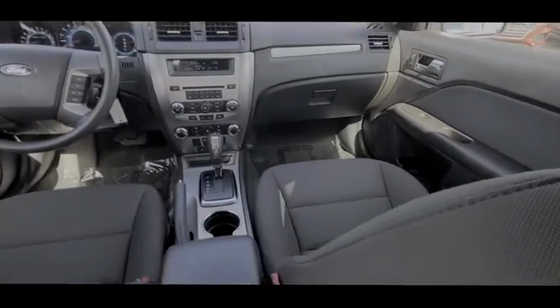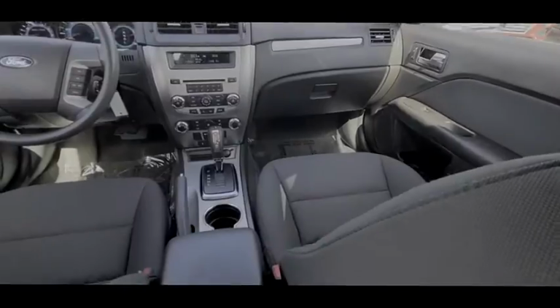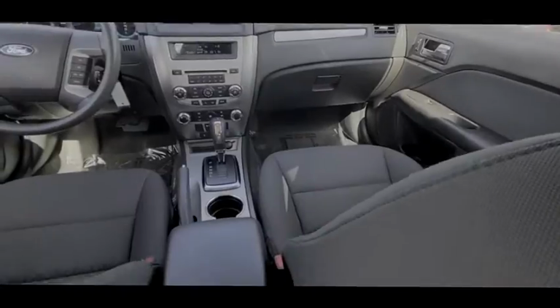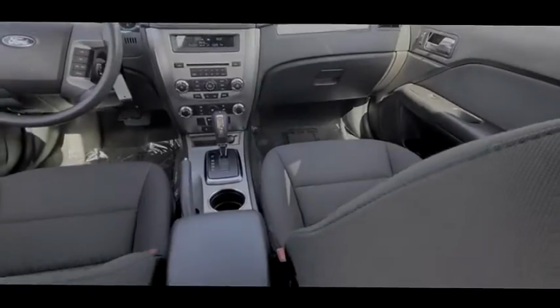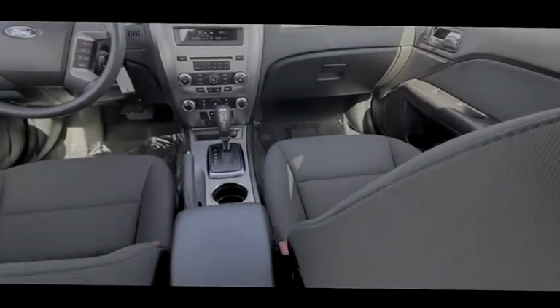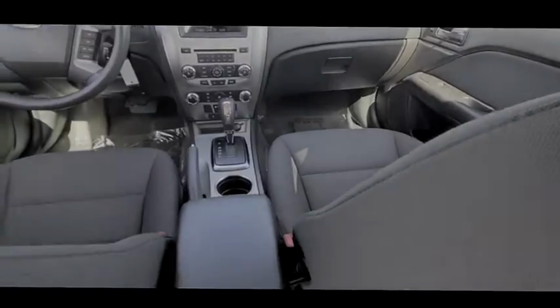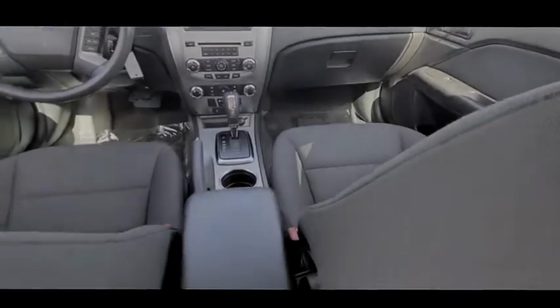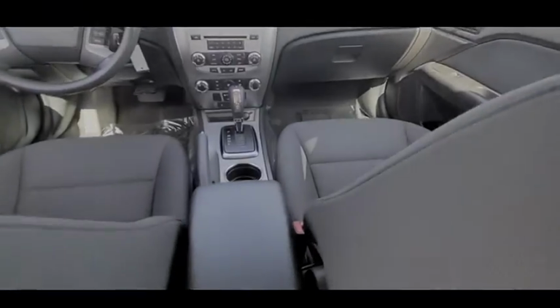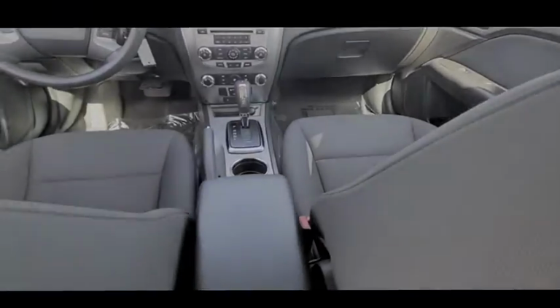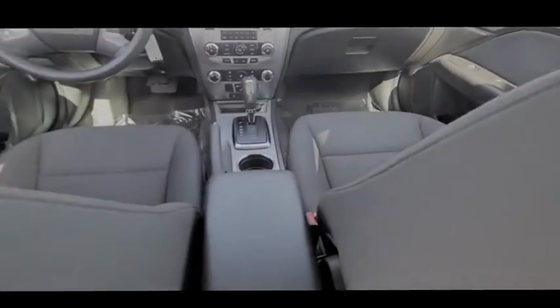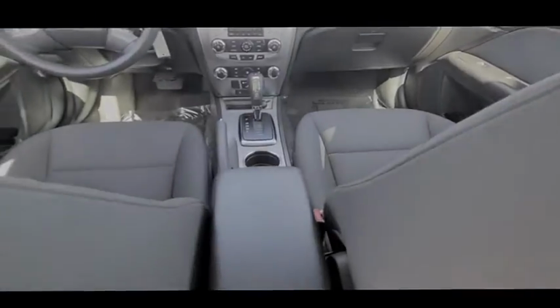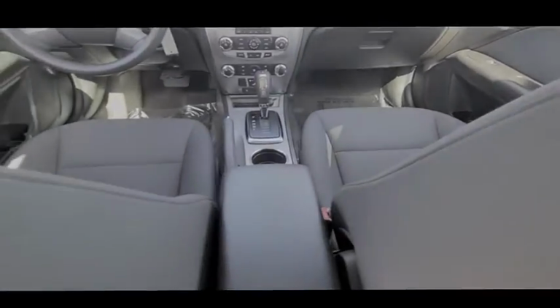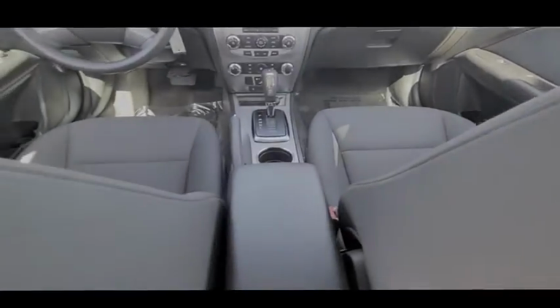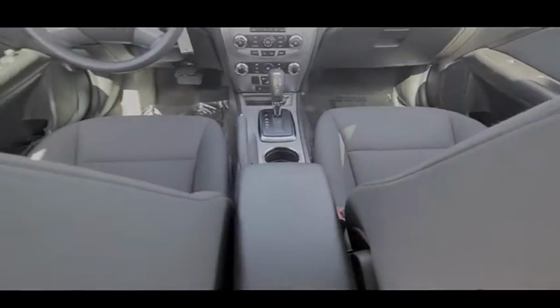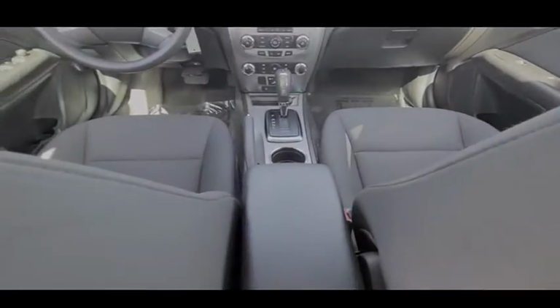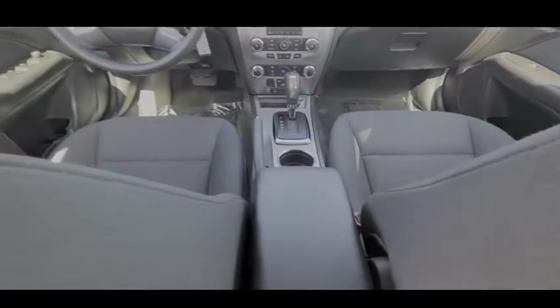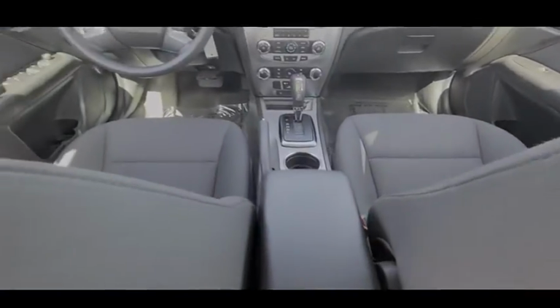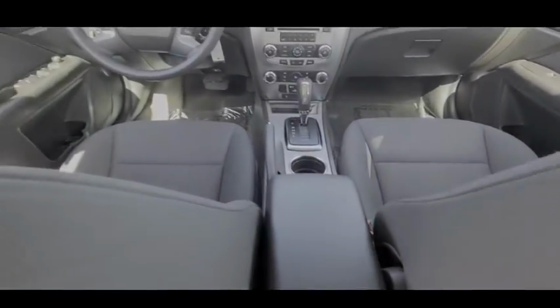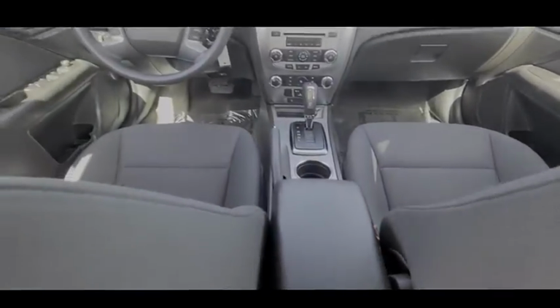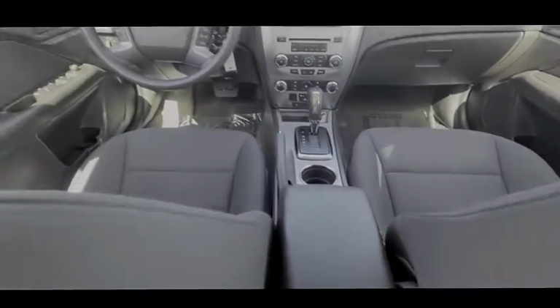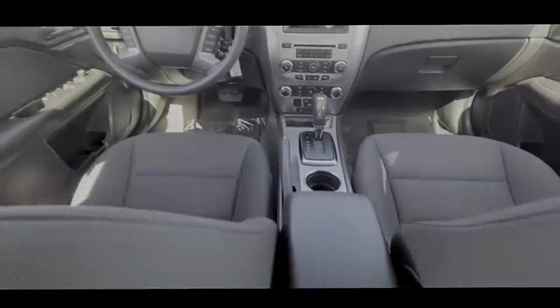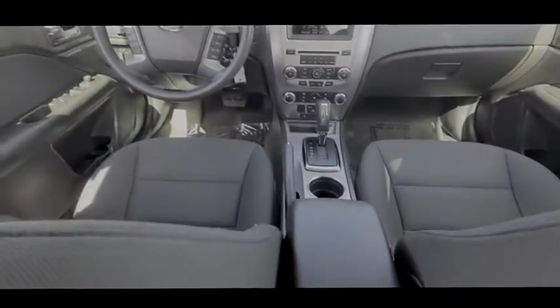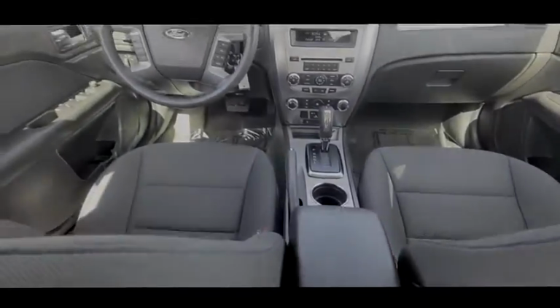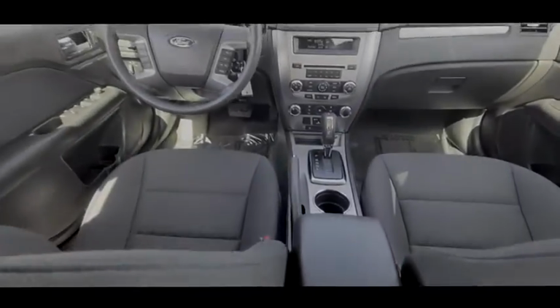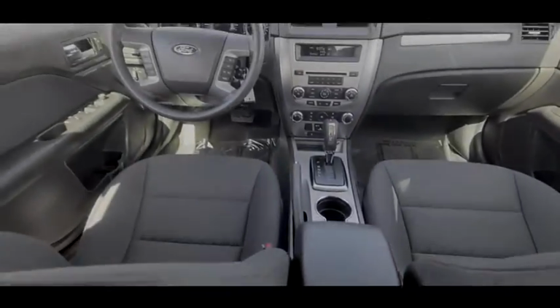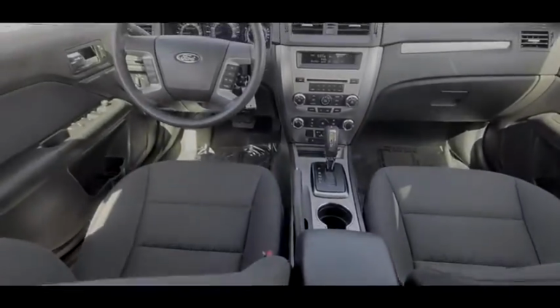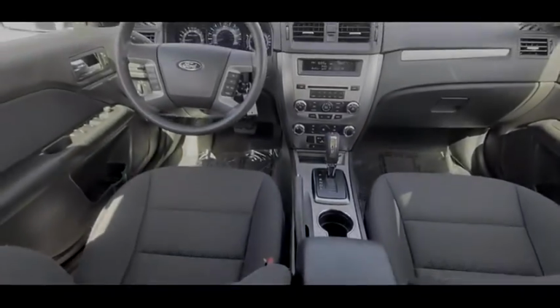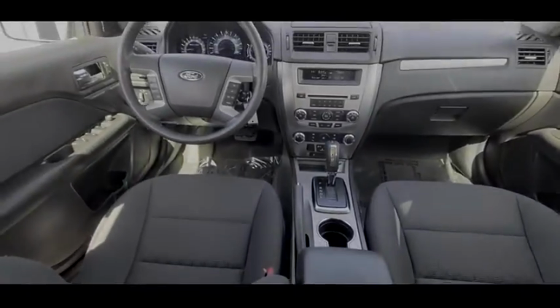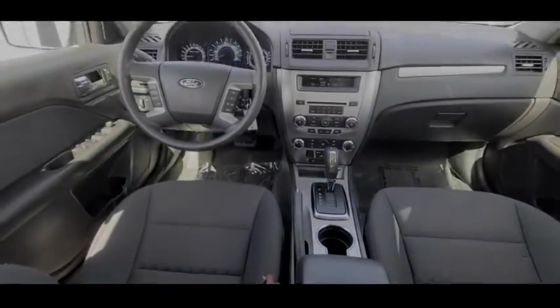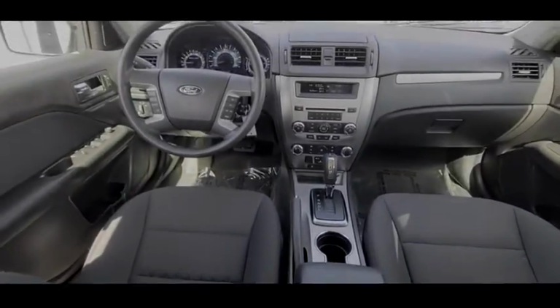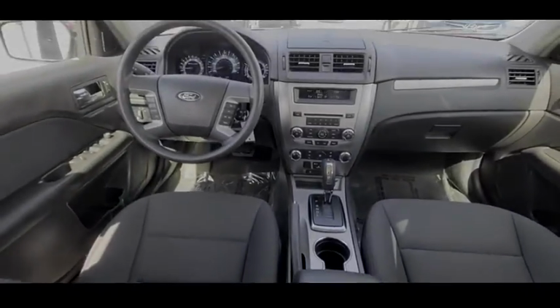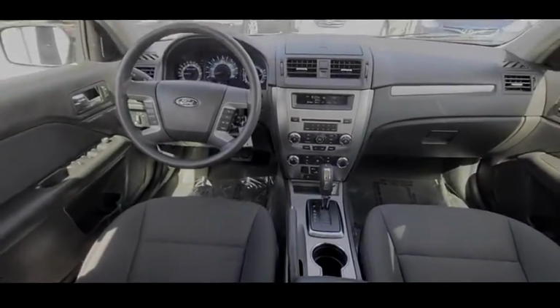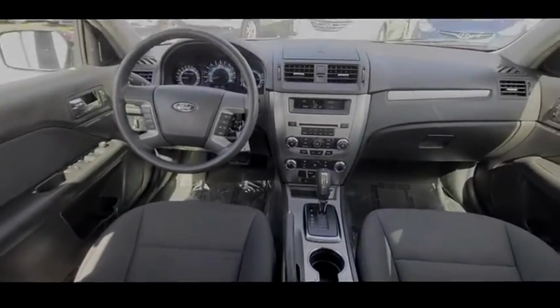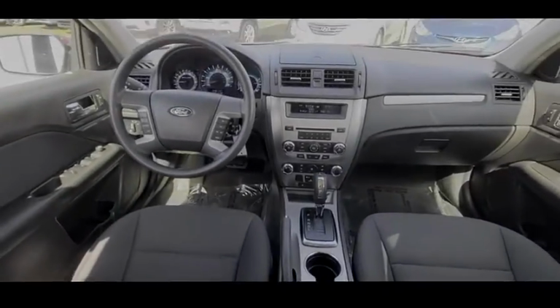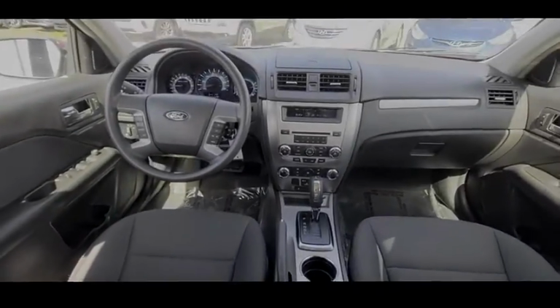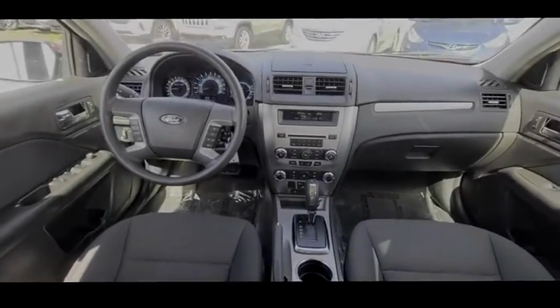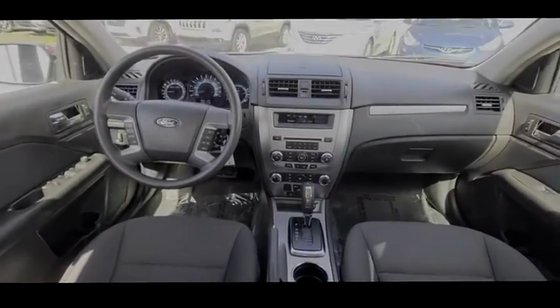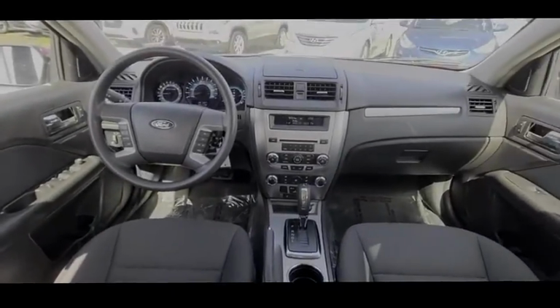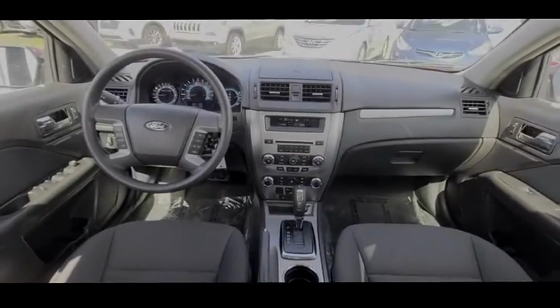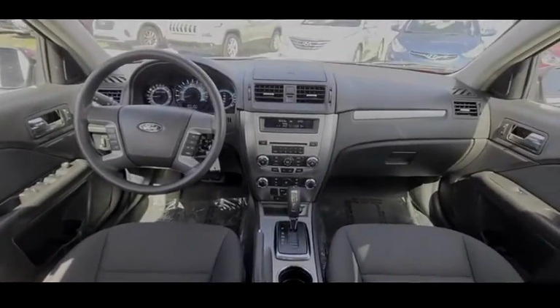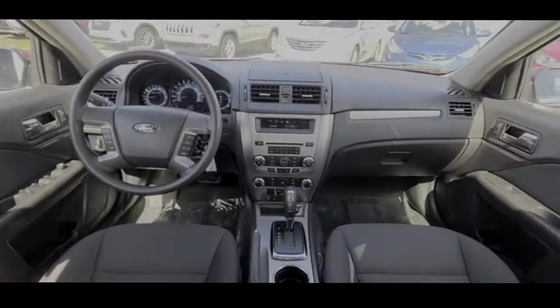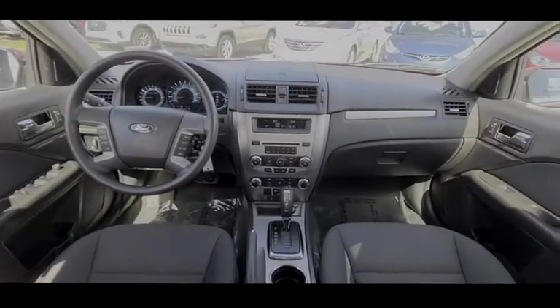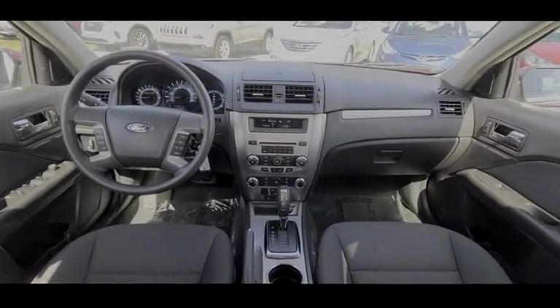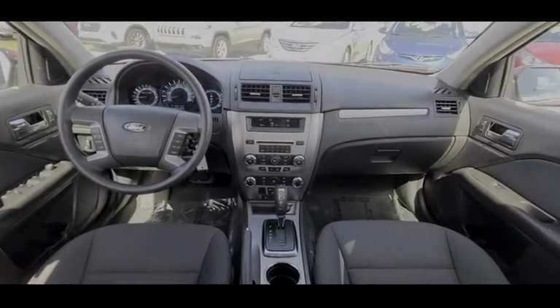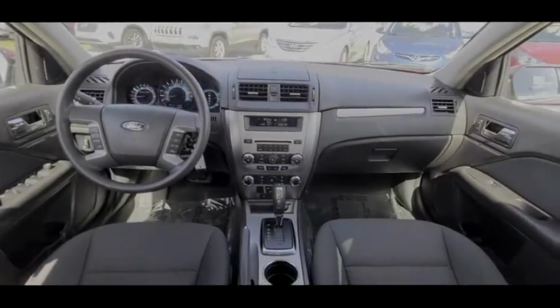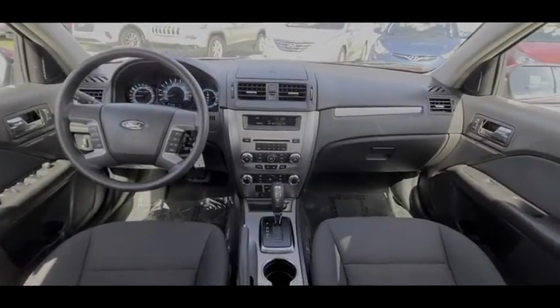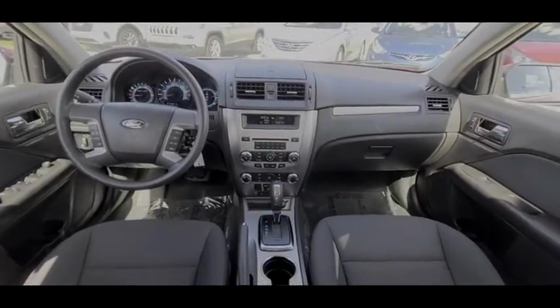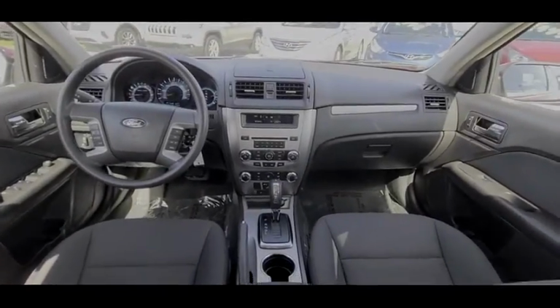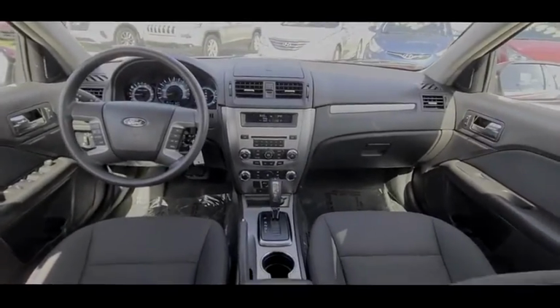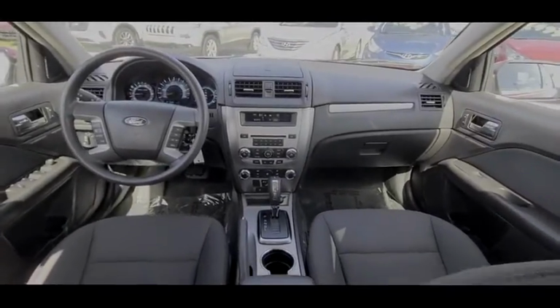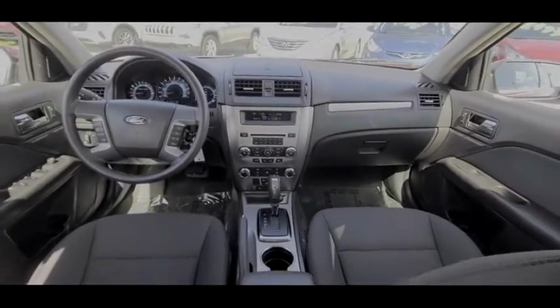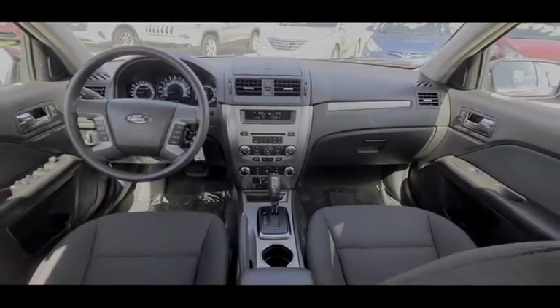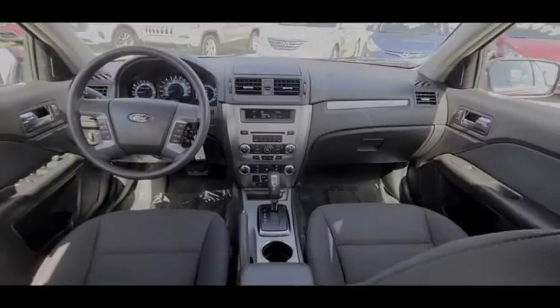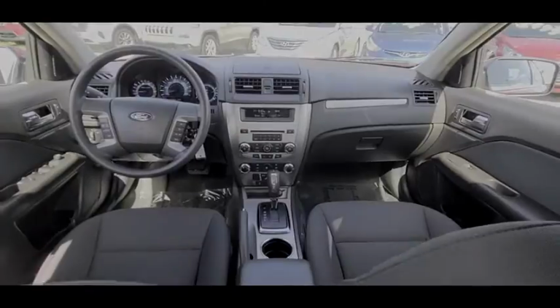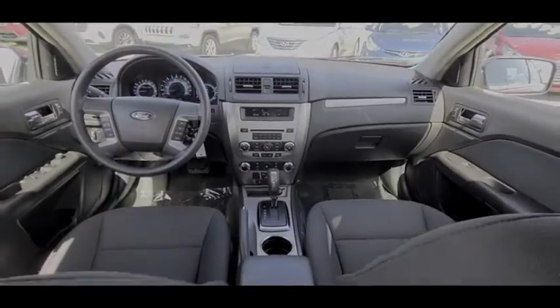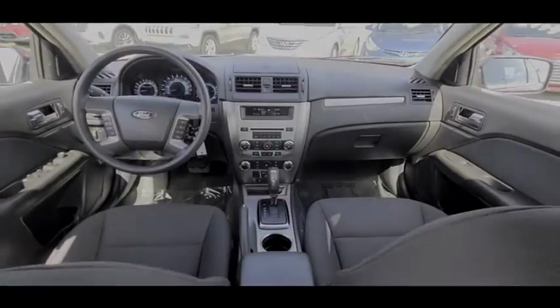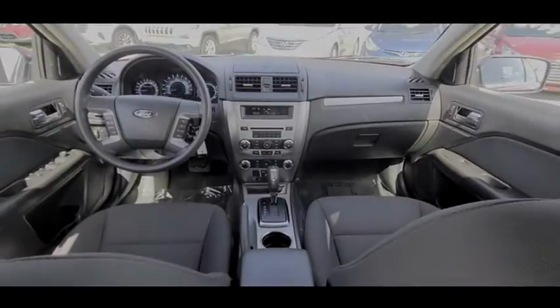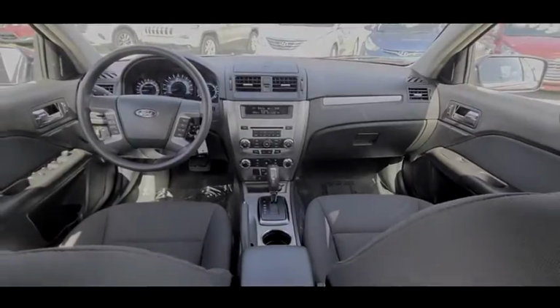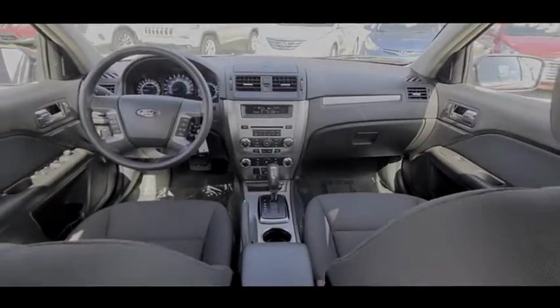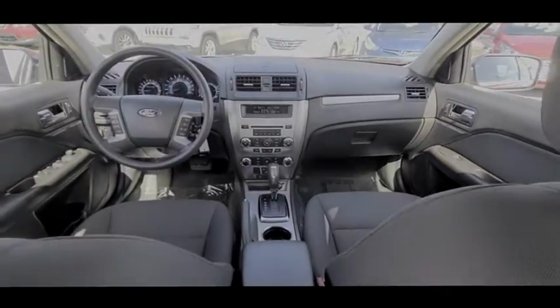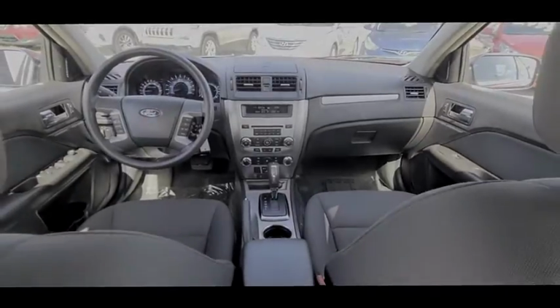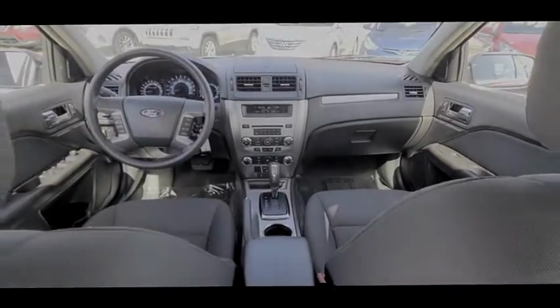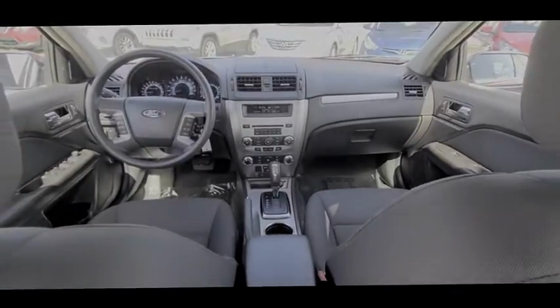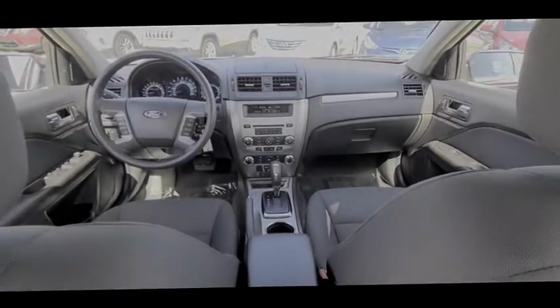Fog lamps, wheel covers, FWD, and remote trunk release. Come take a test drive today.